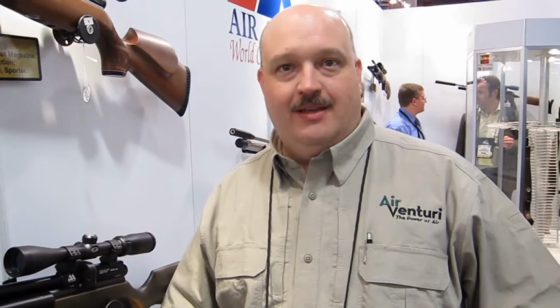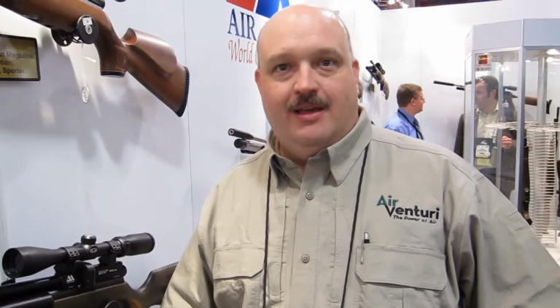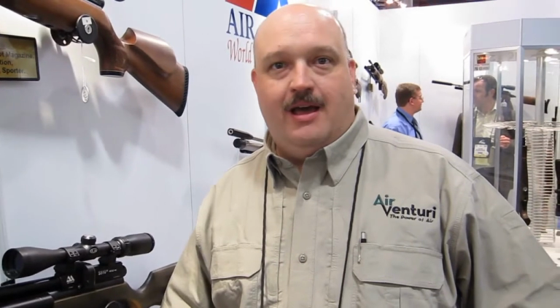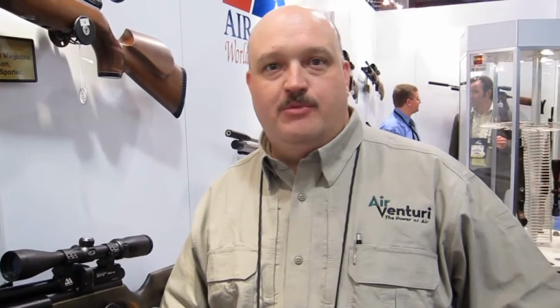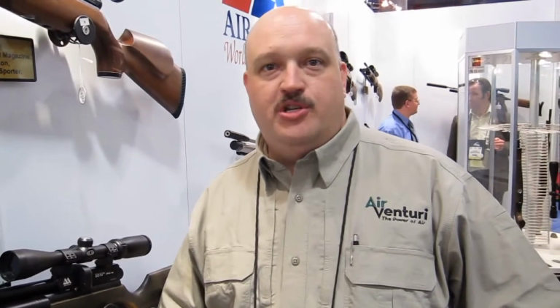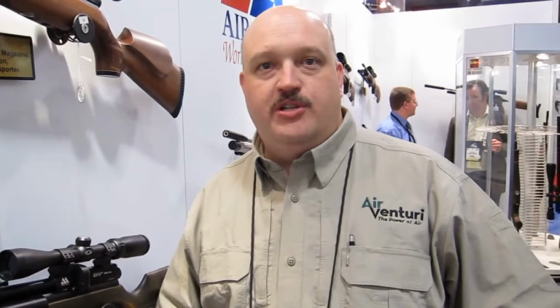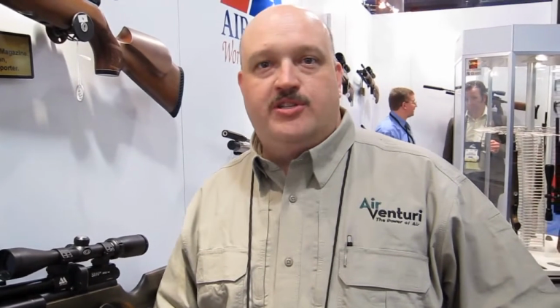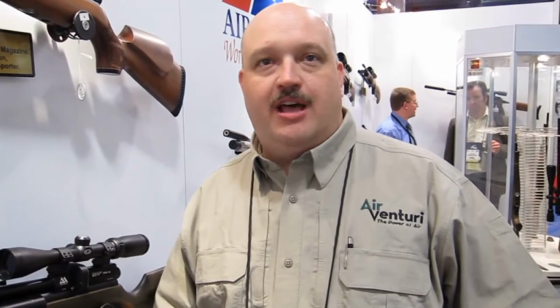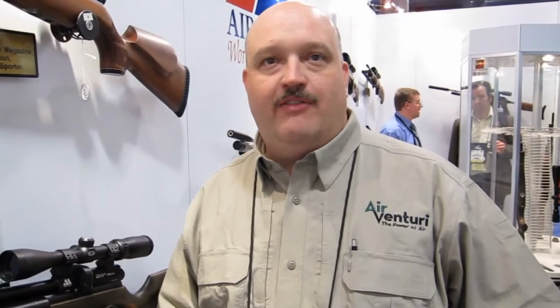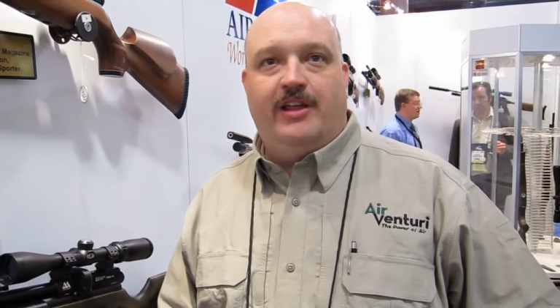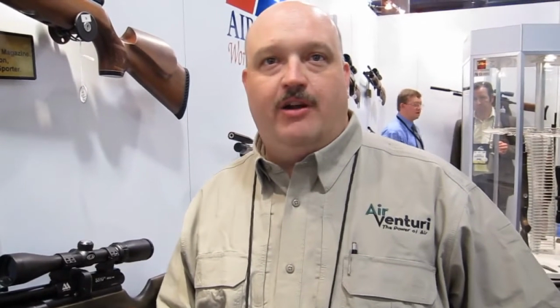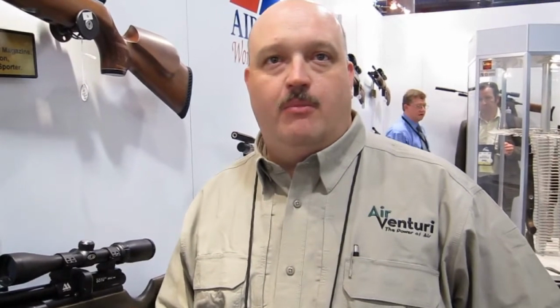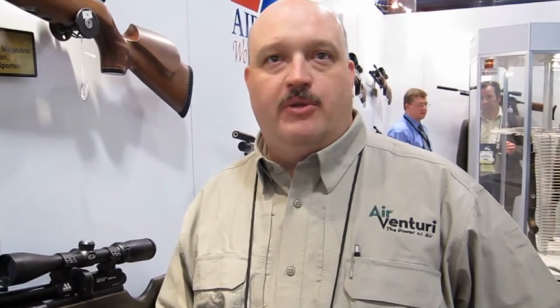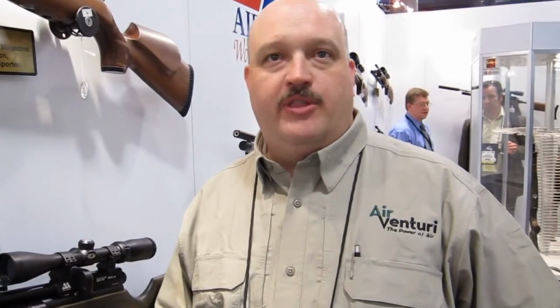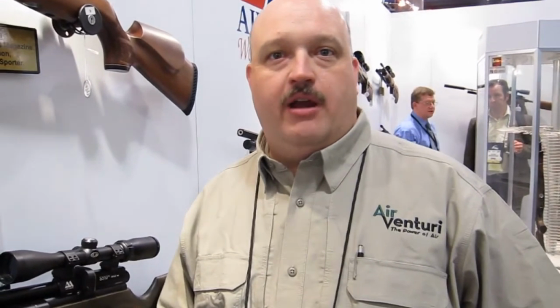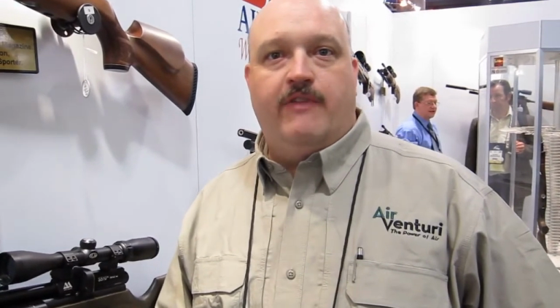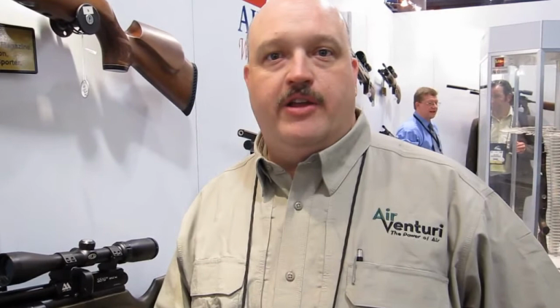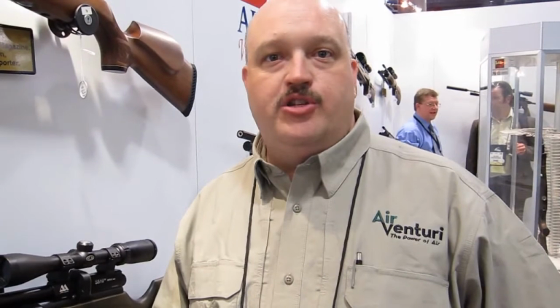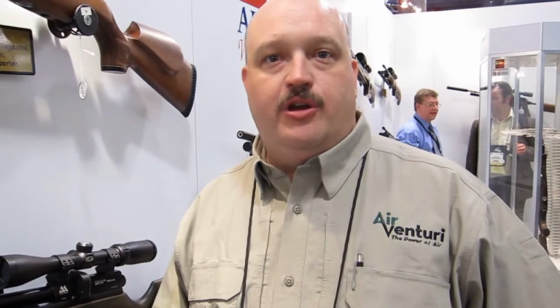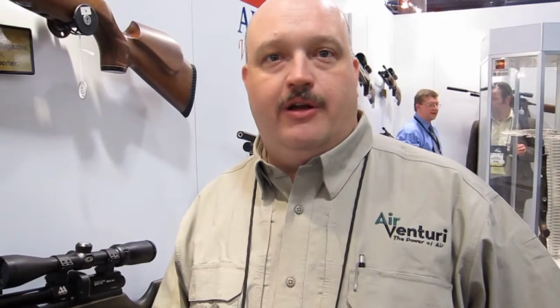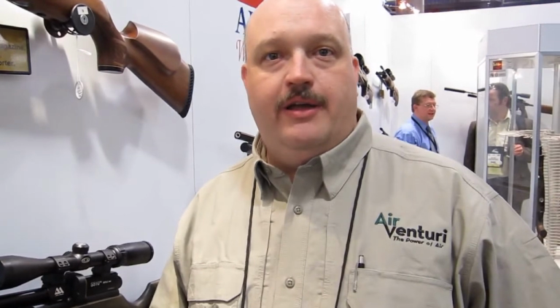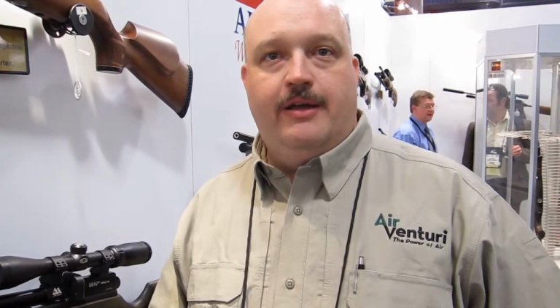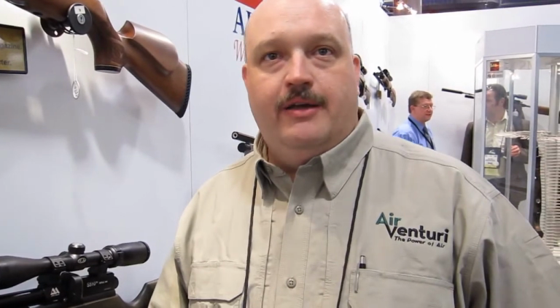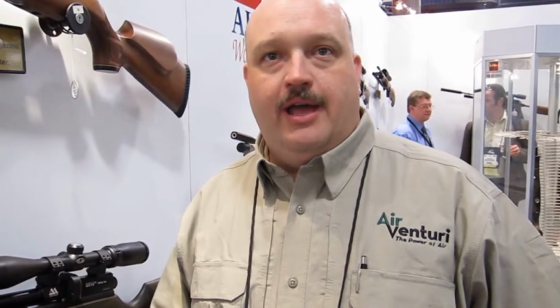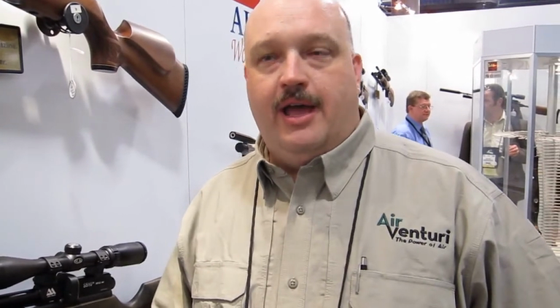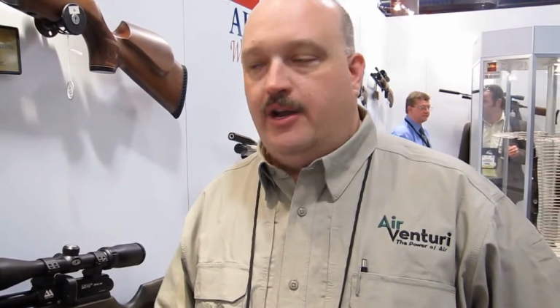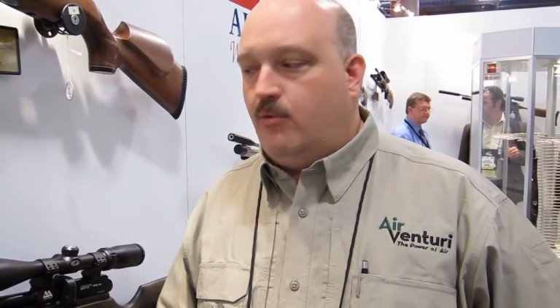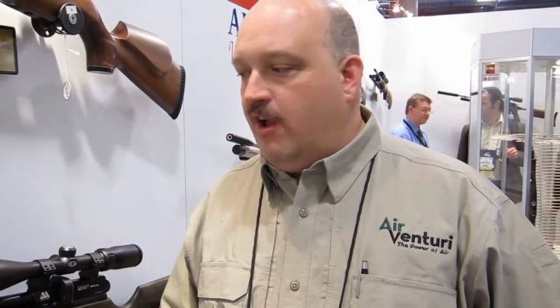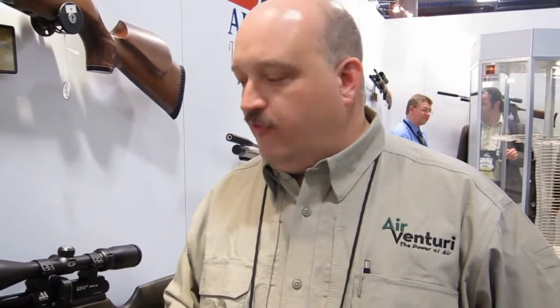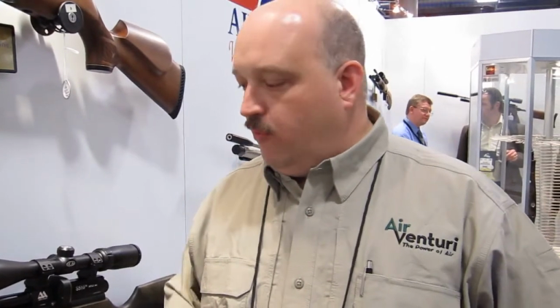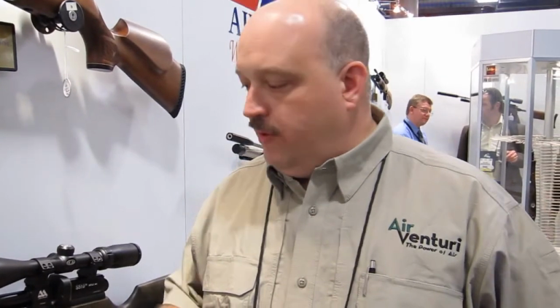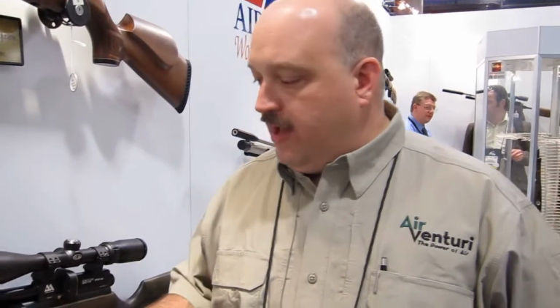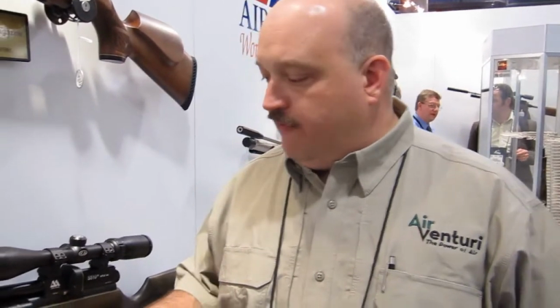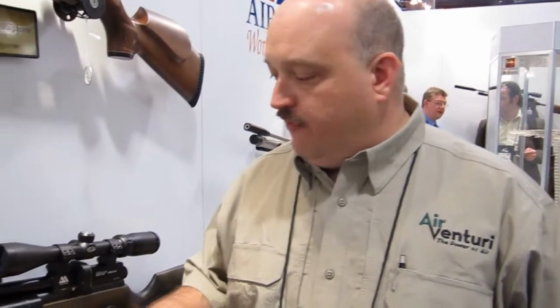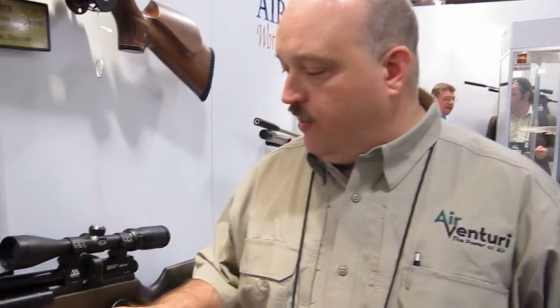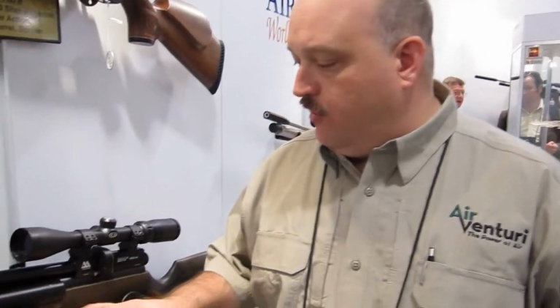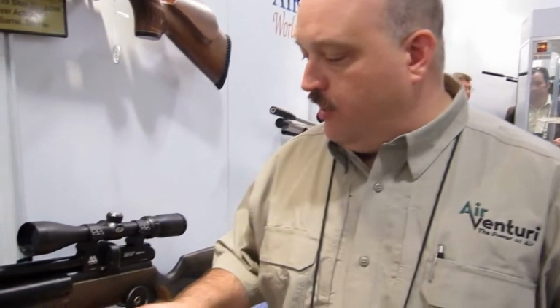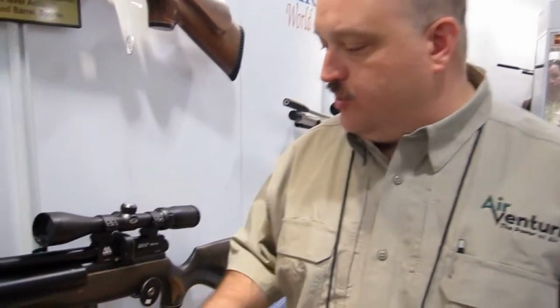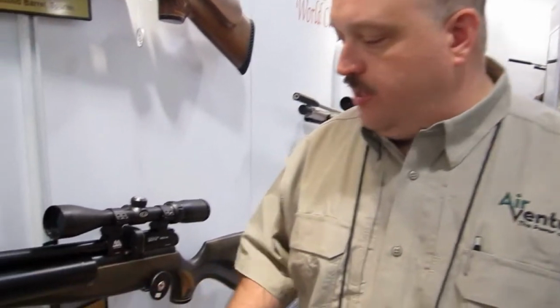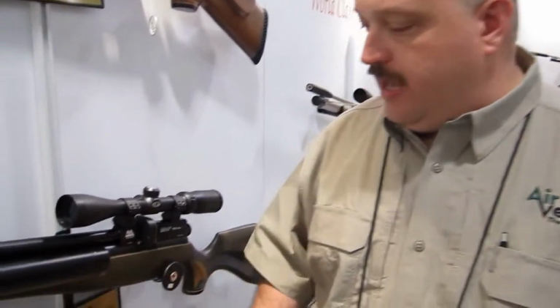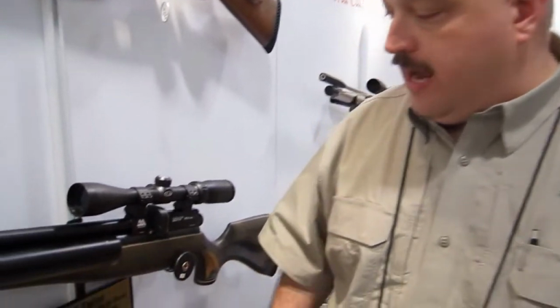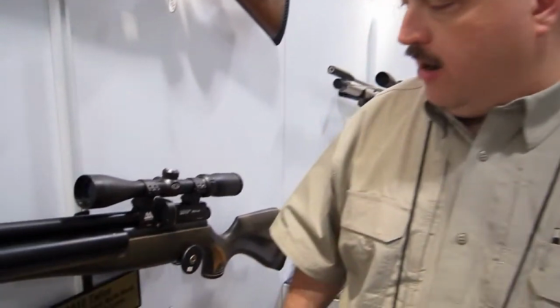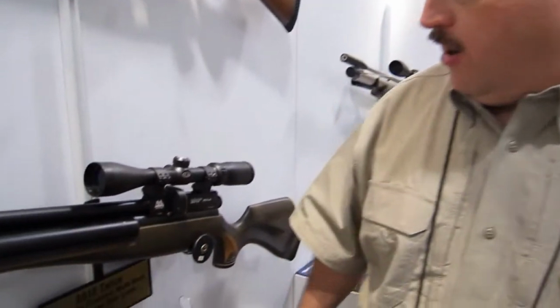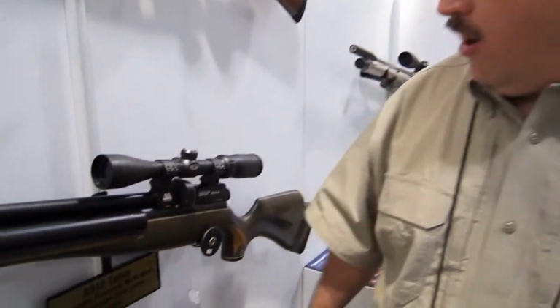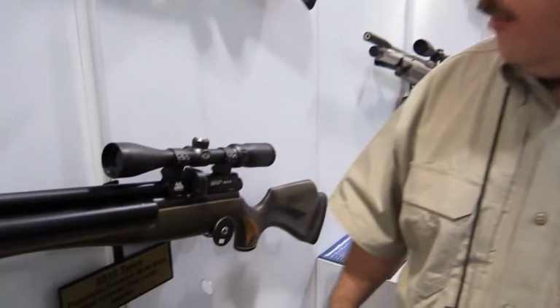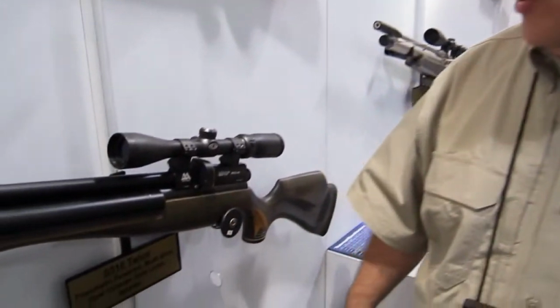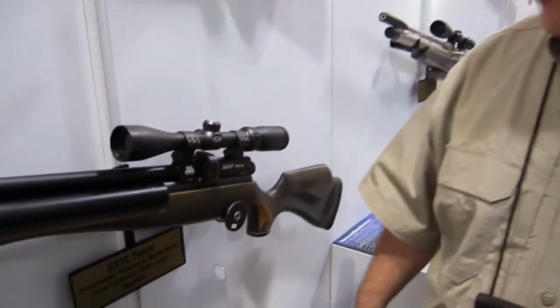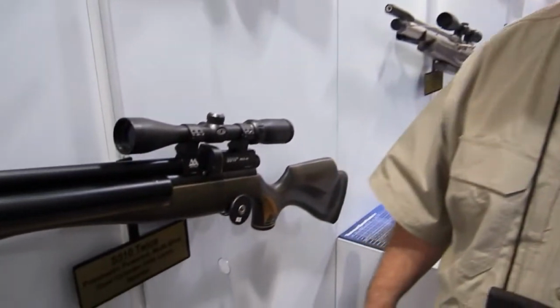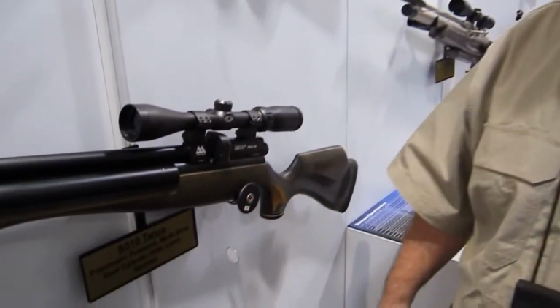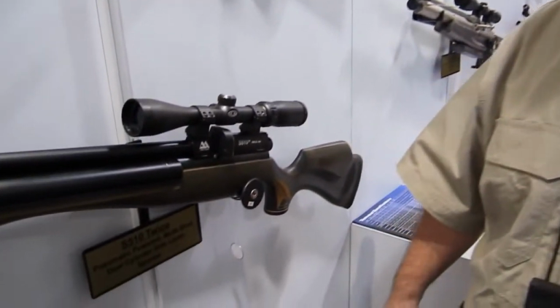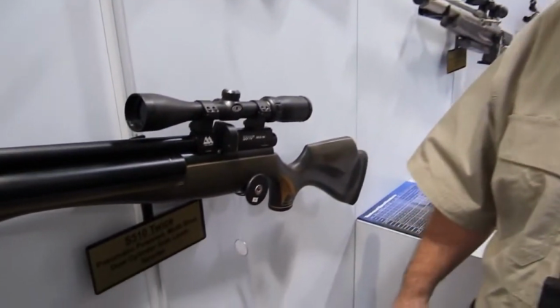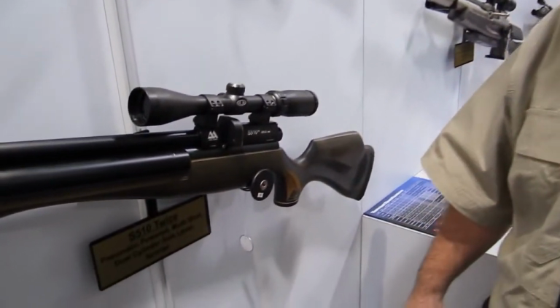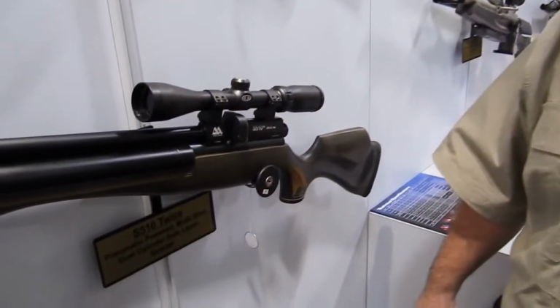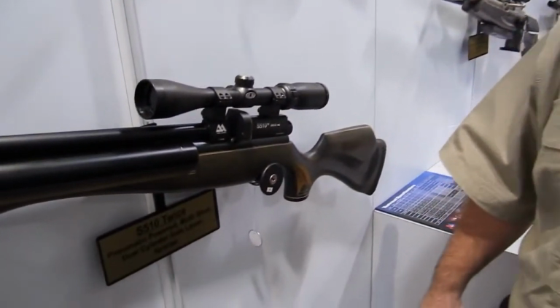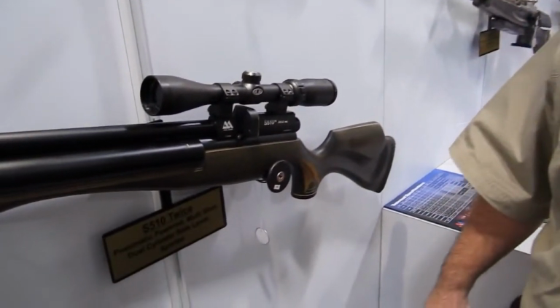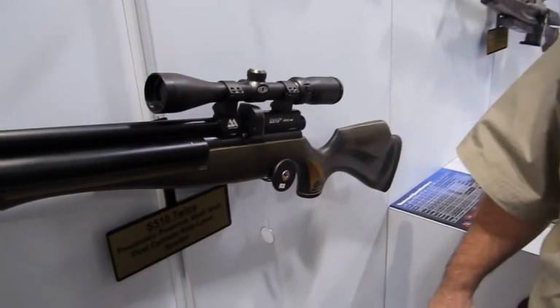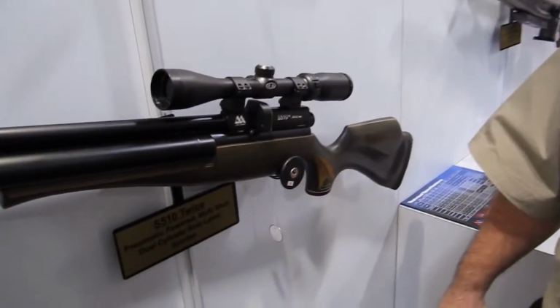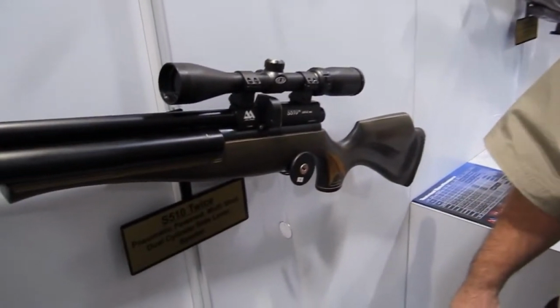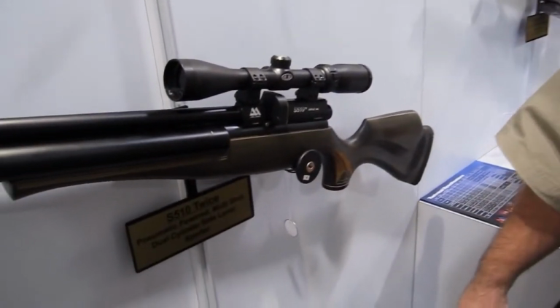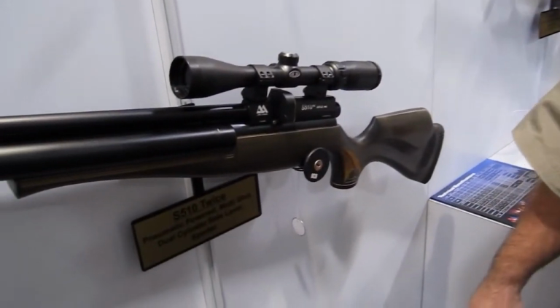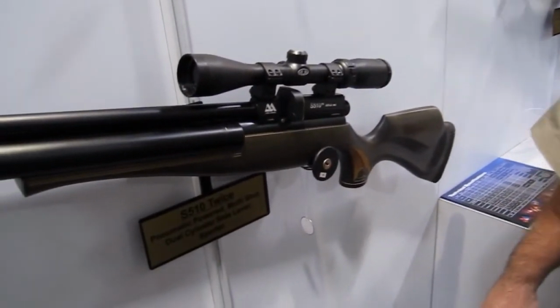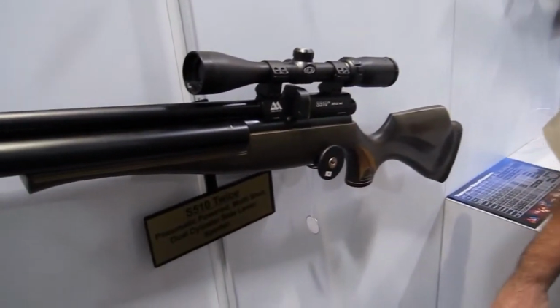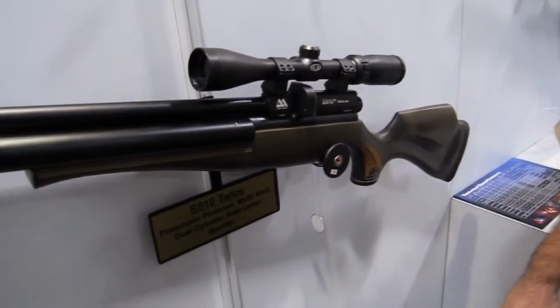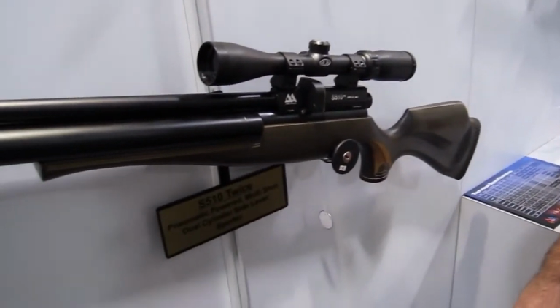I'm Gene Salvino, I'm with Air Venturi, and the rifle we have here is the Air Arms 510 TC.